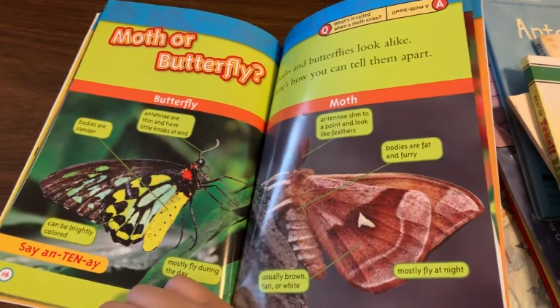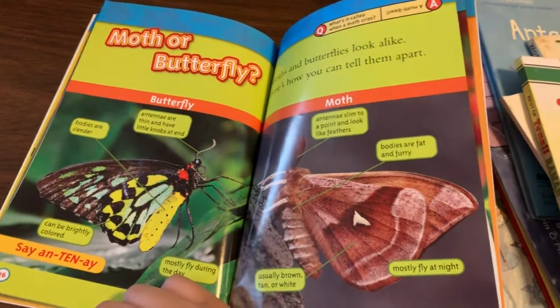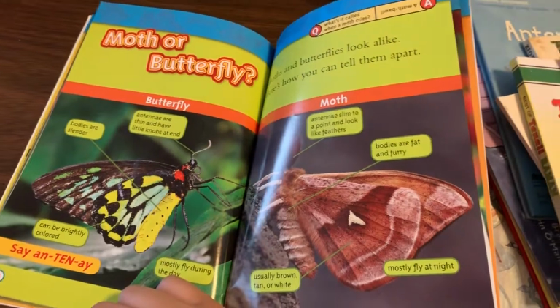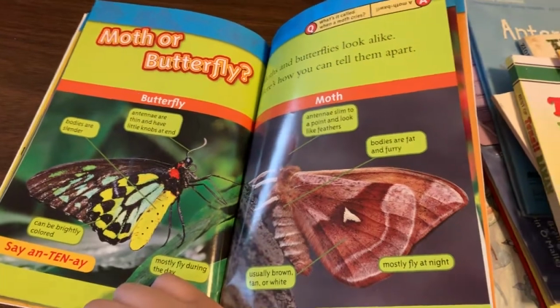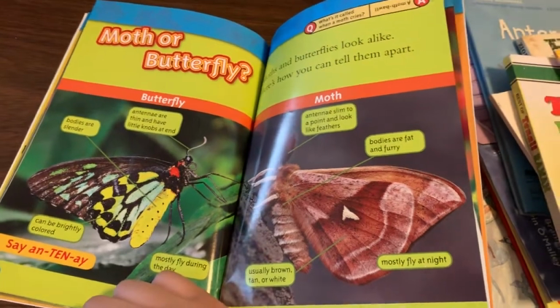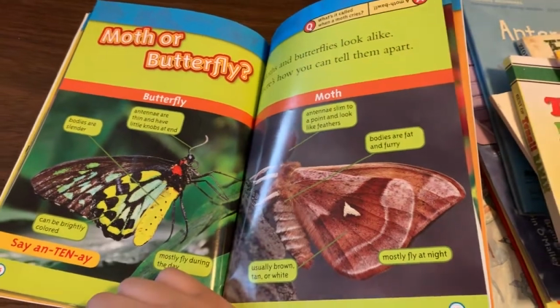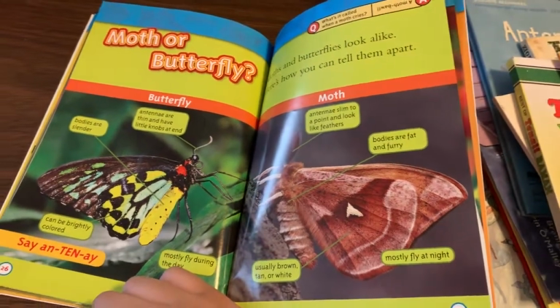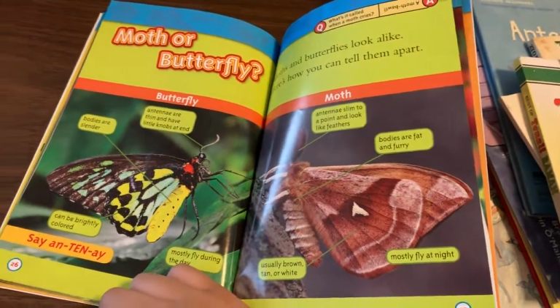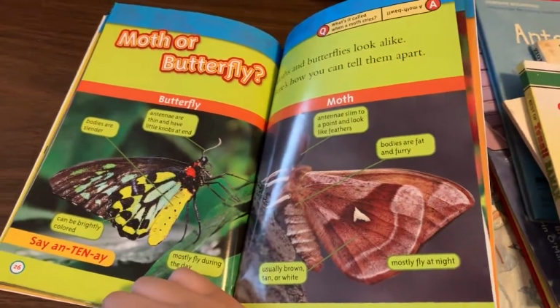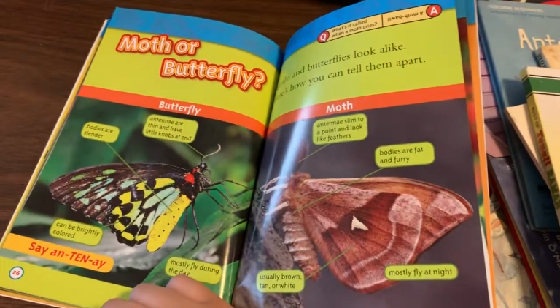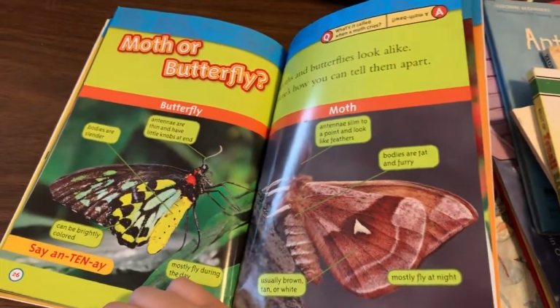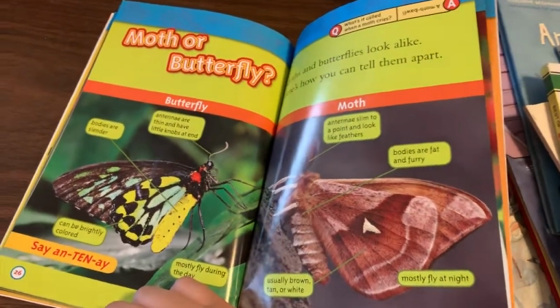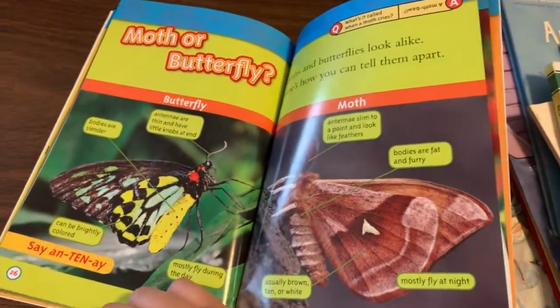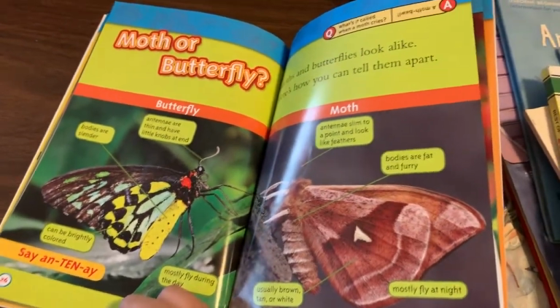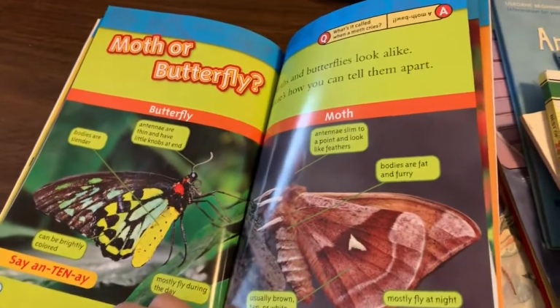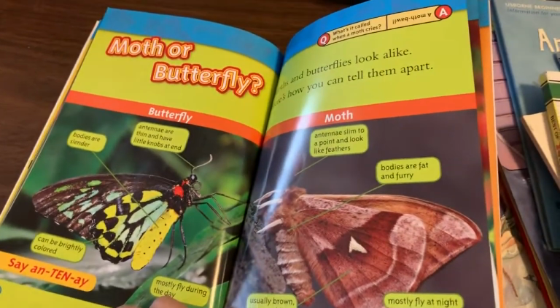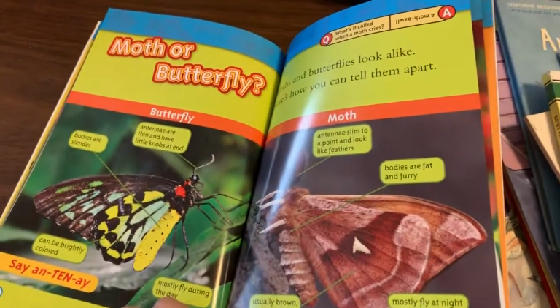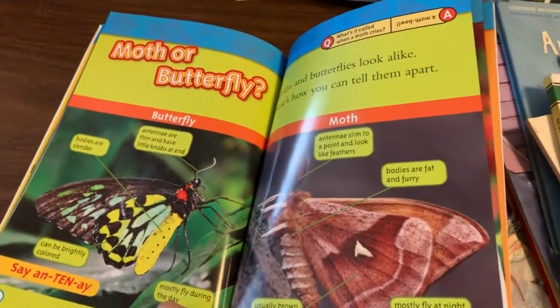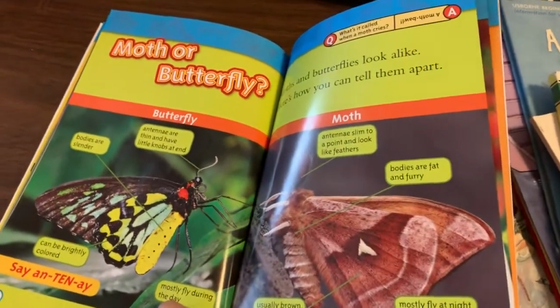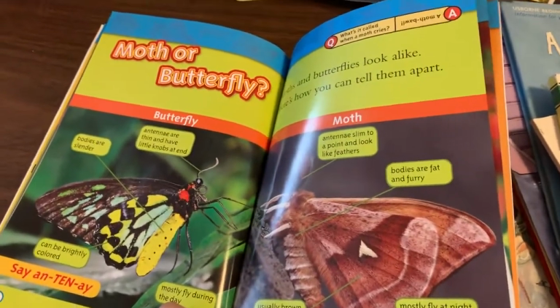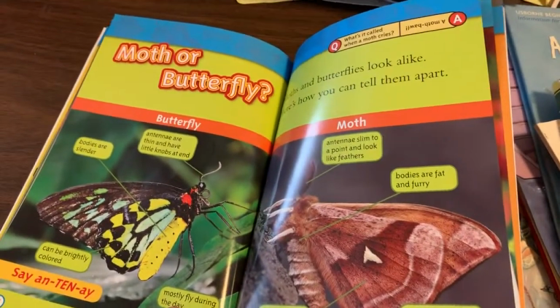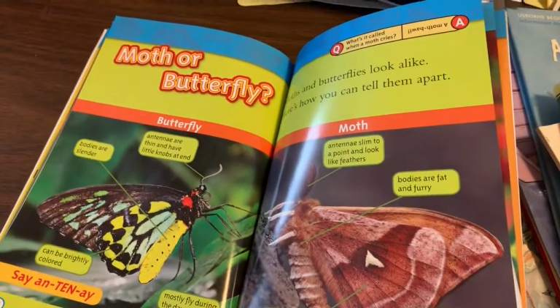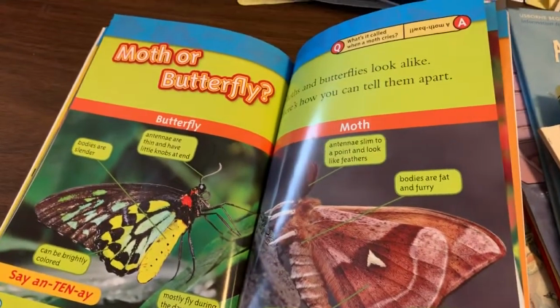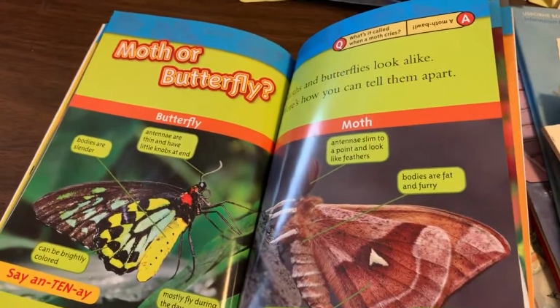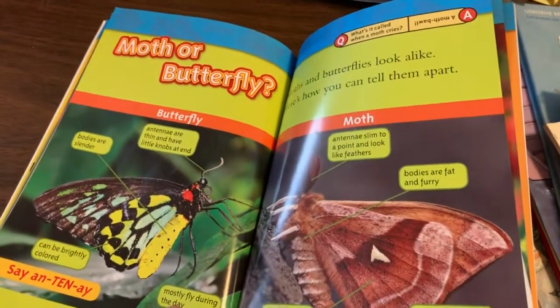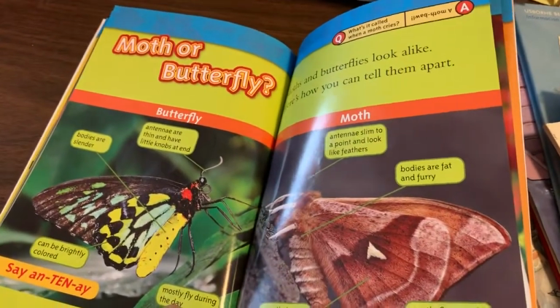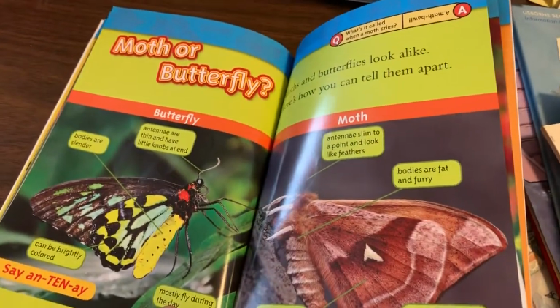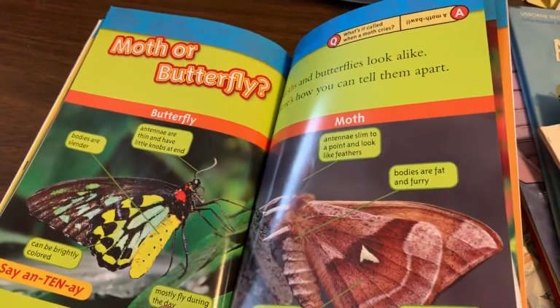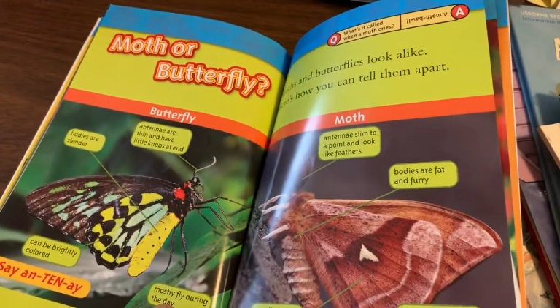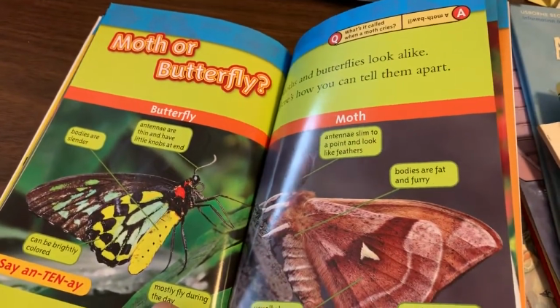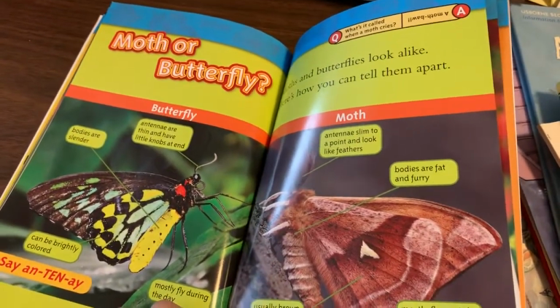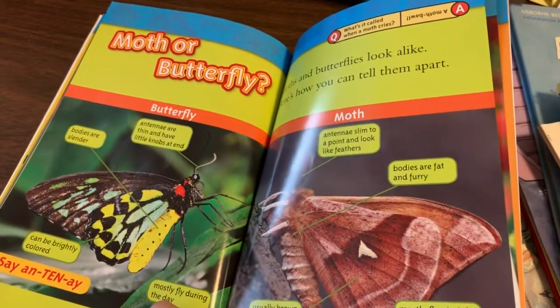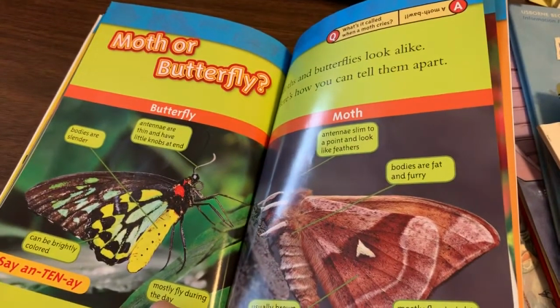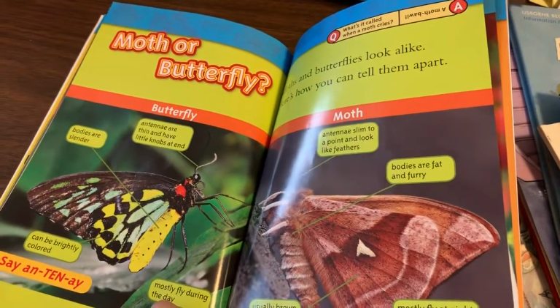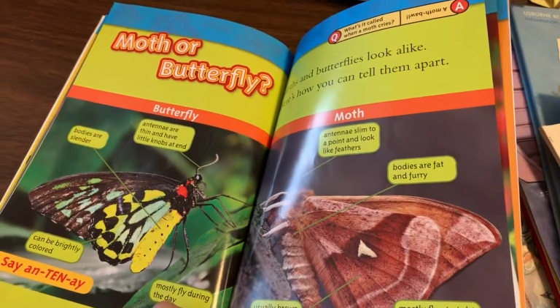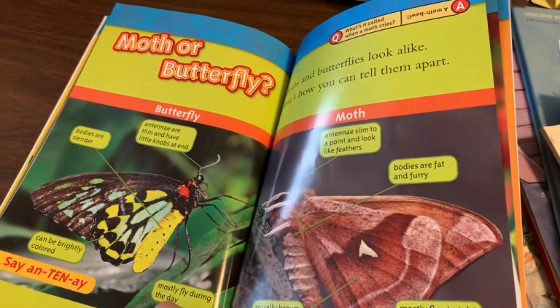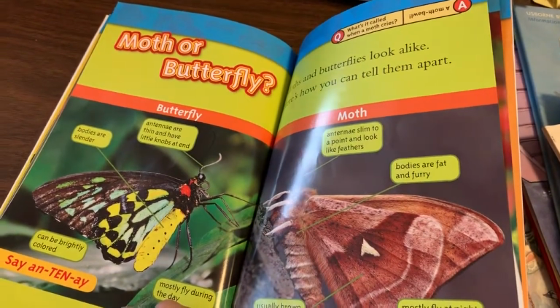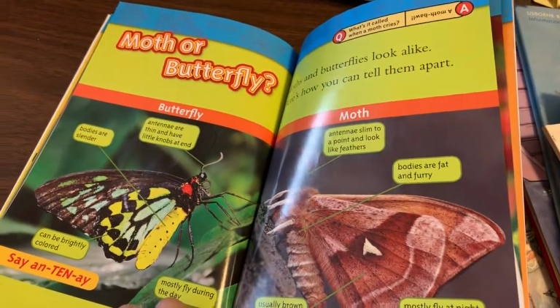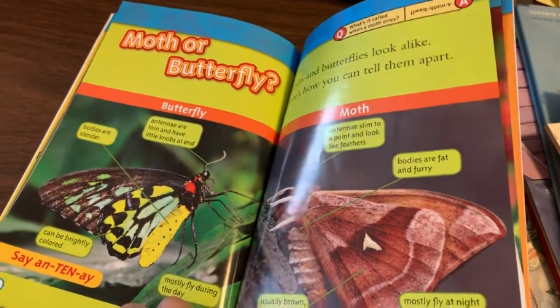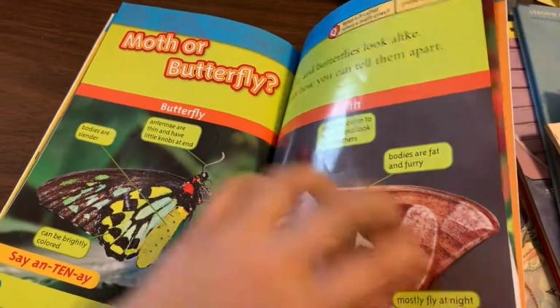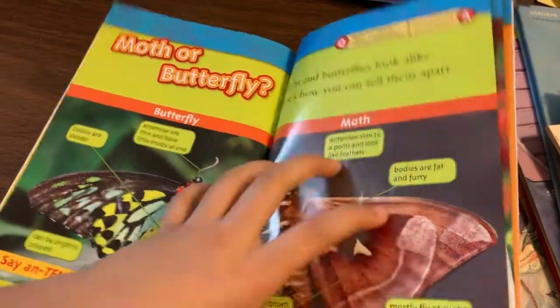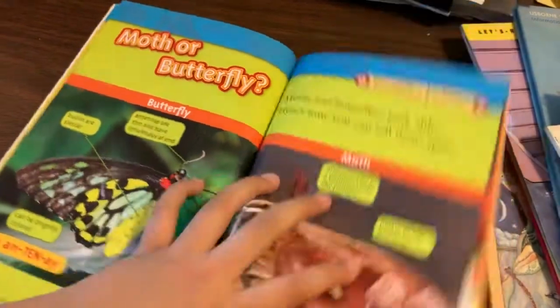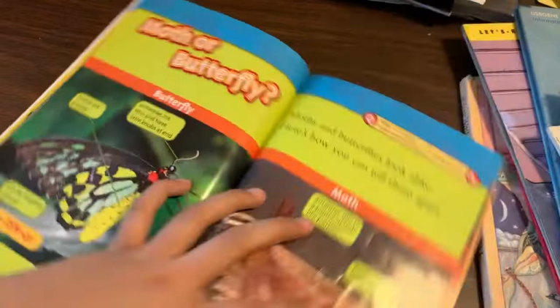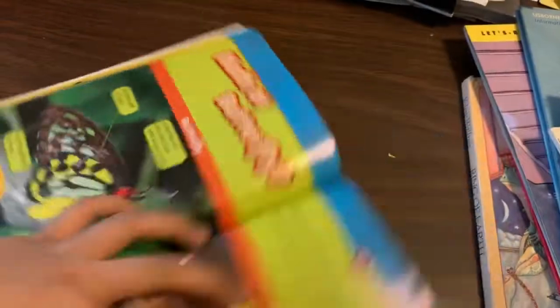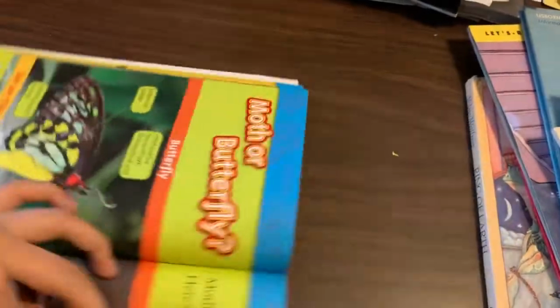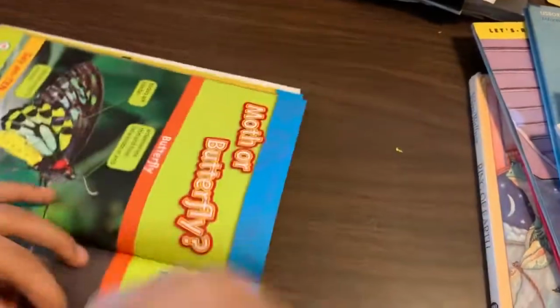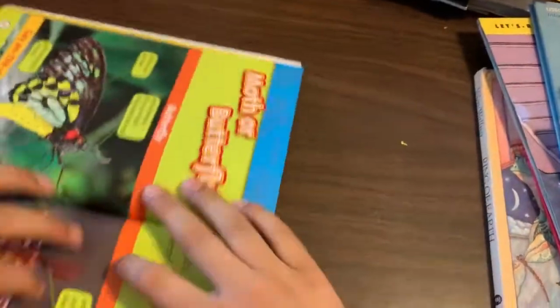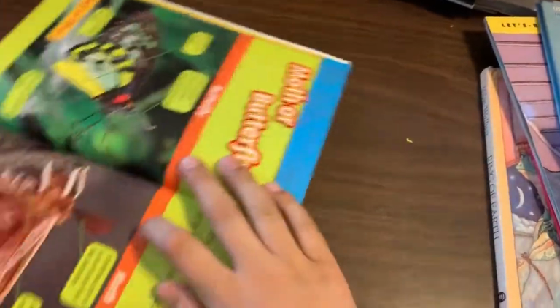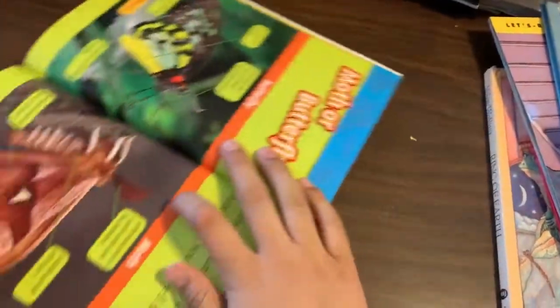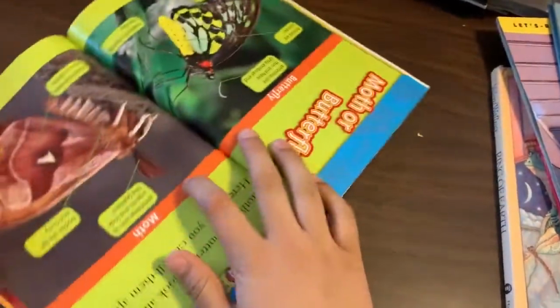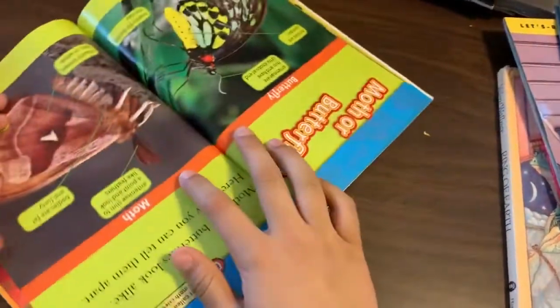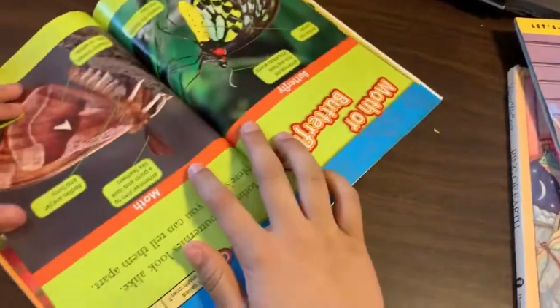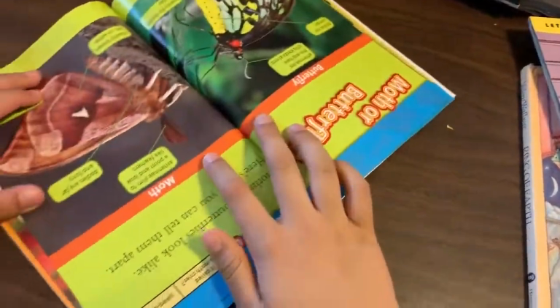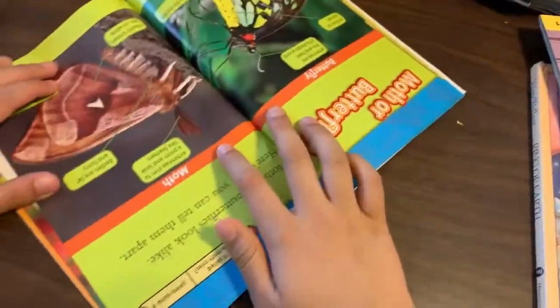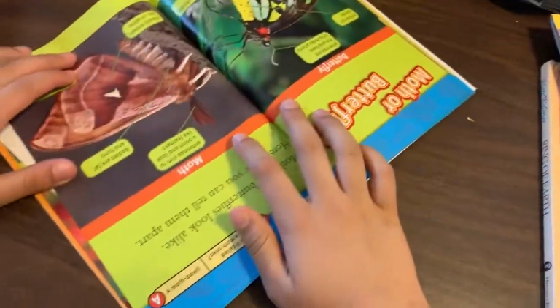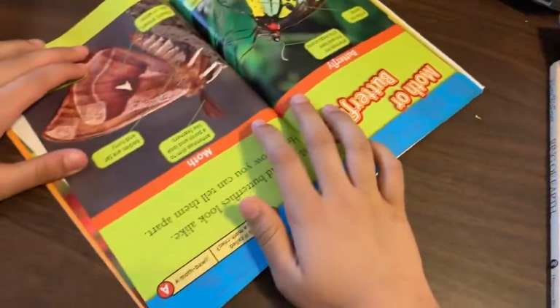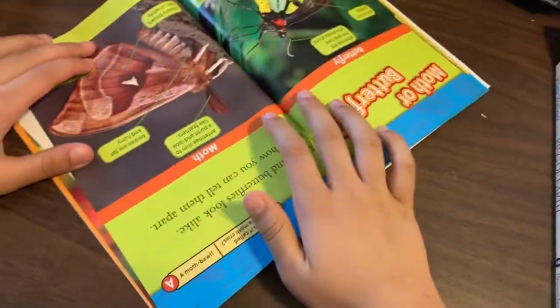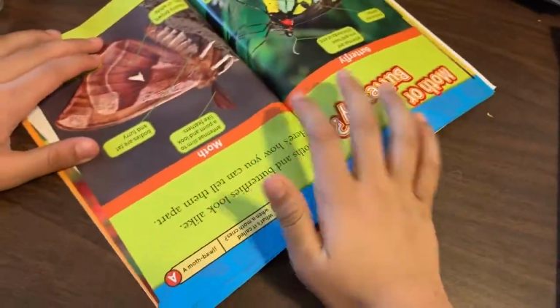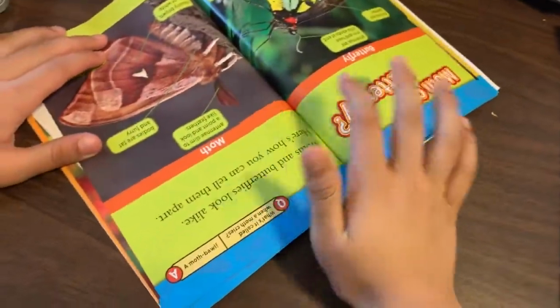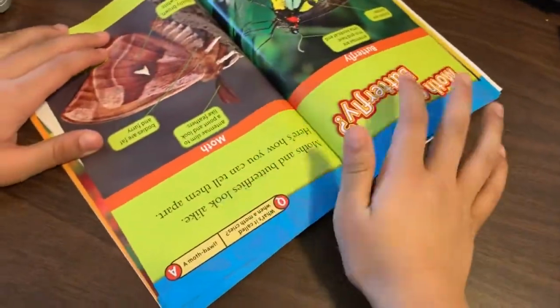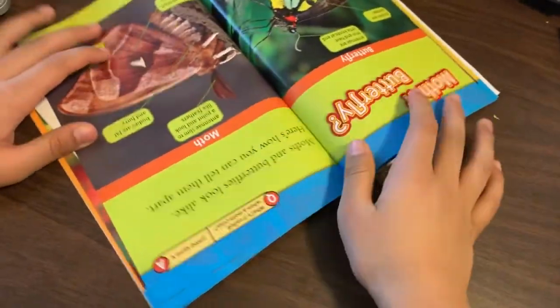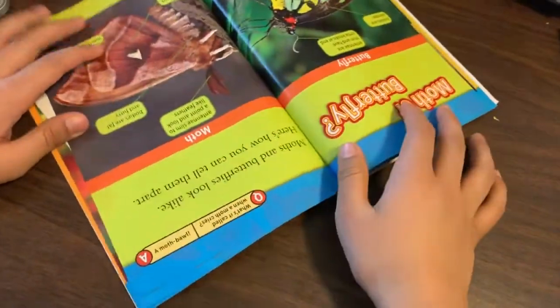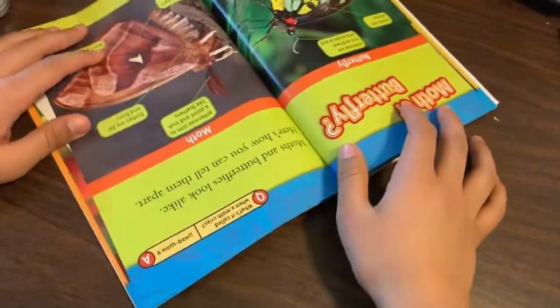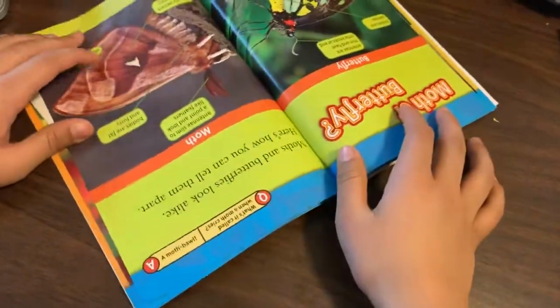Question. What is it called when a moth cries? Answer. A moth ball.